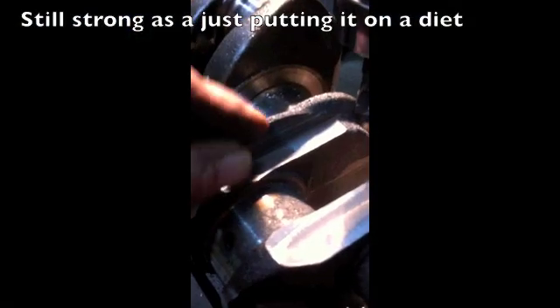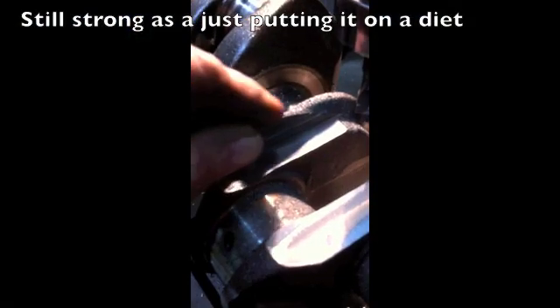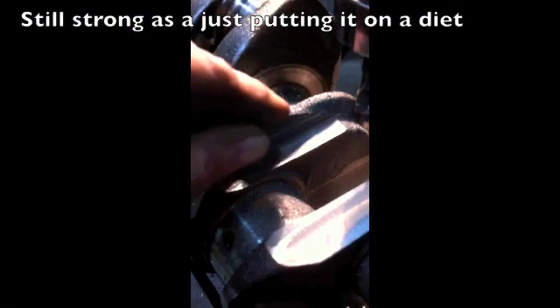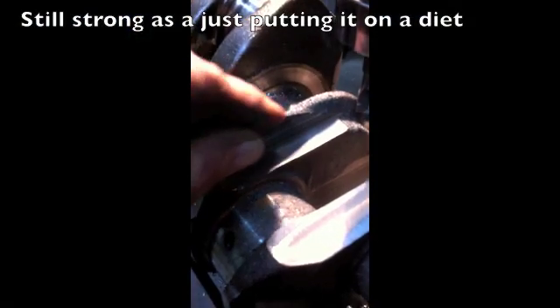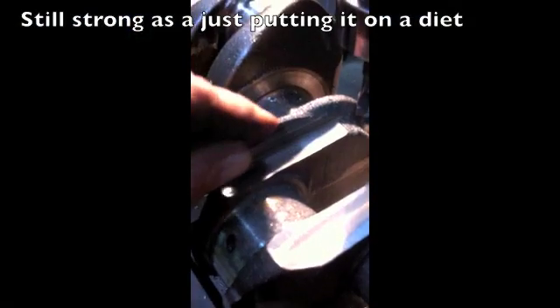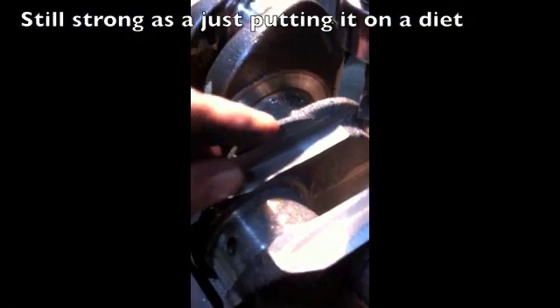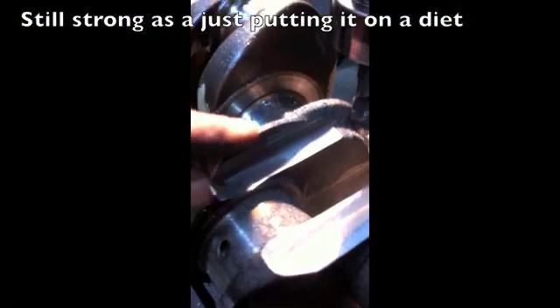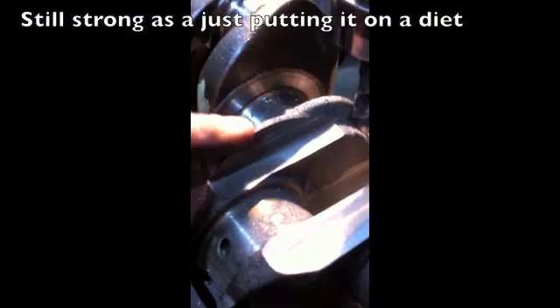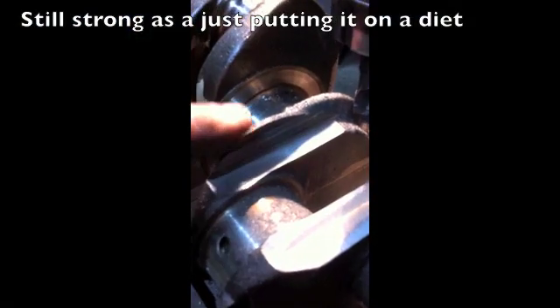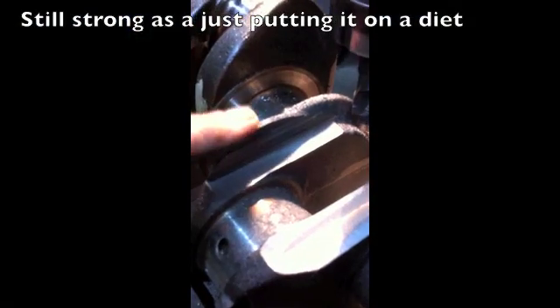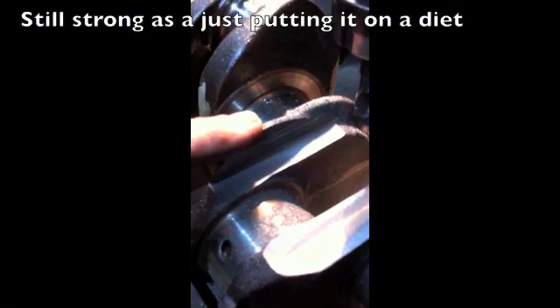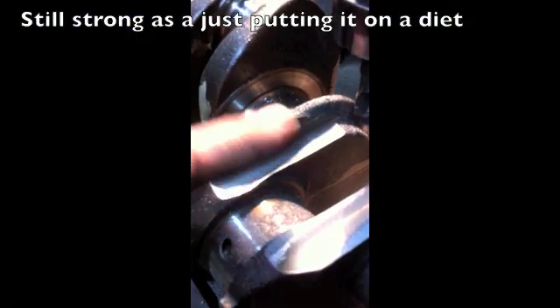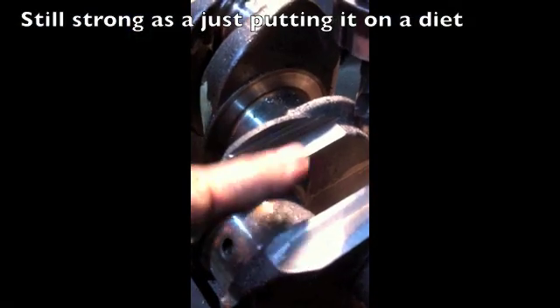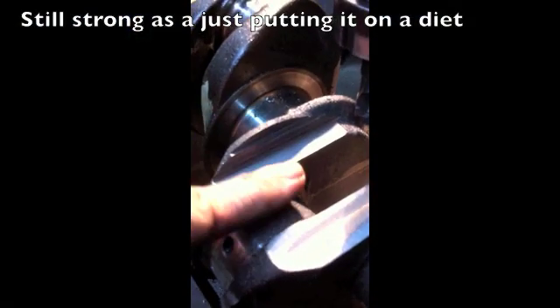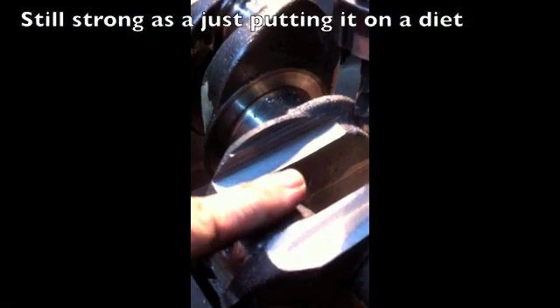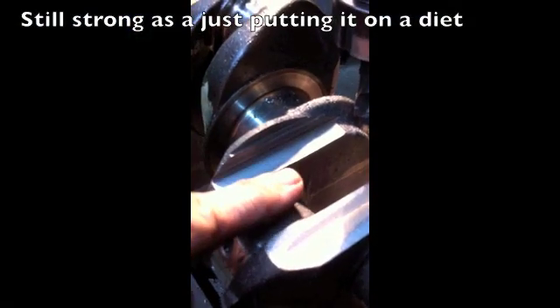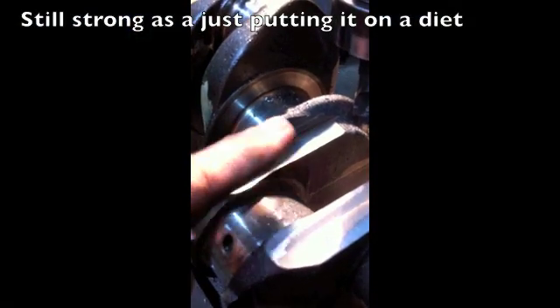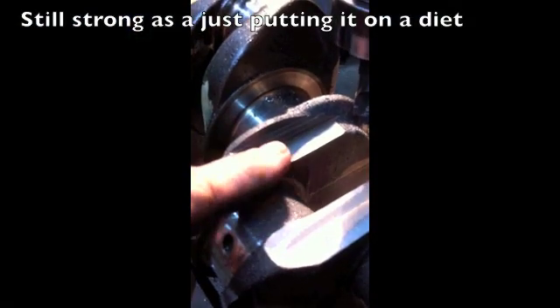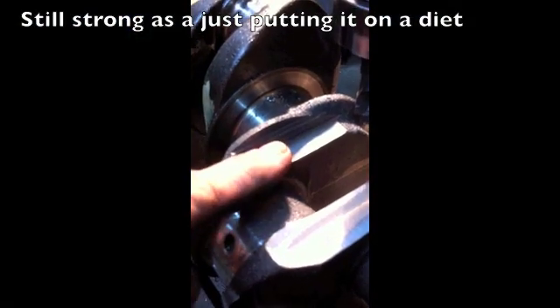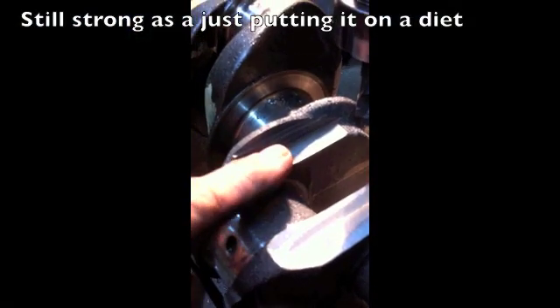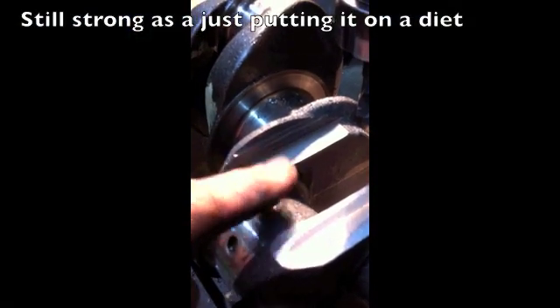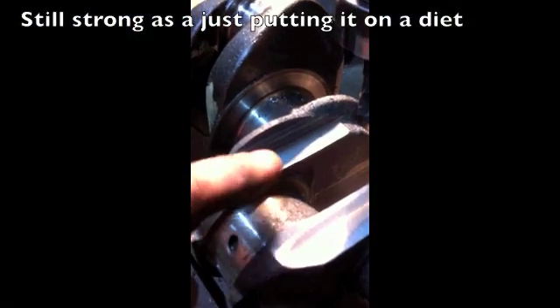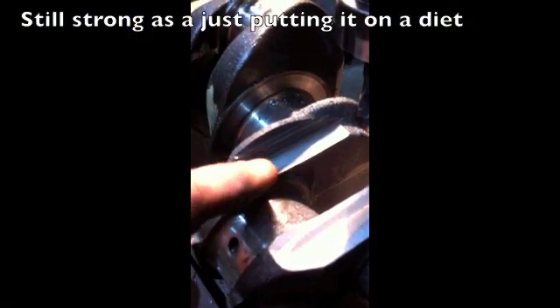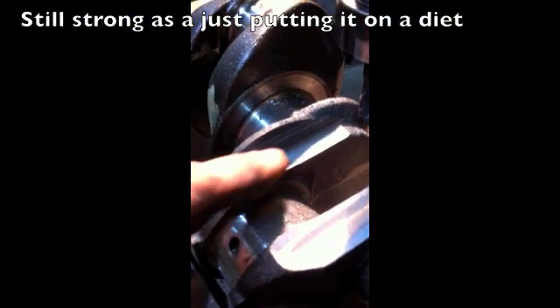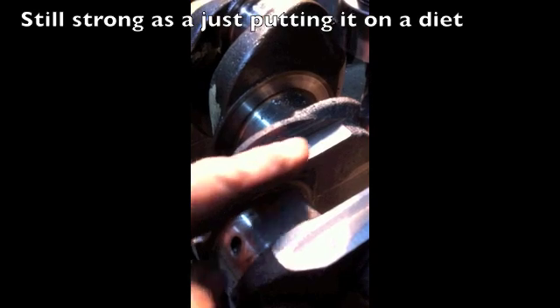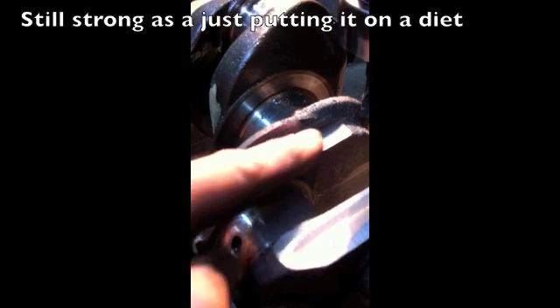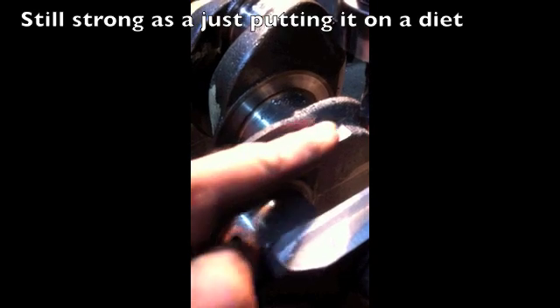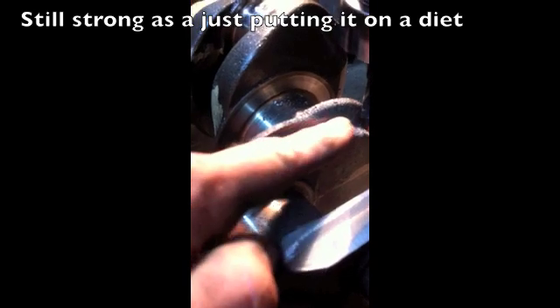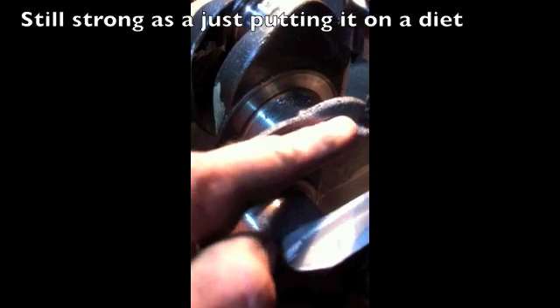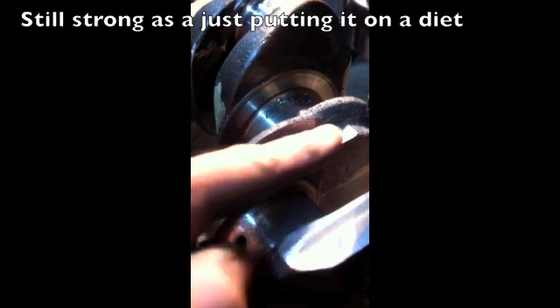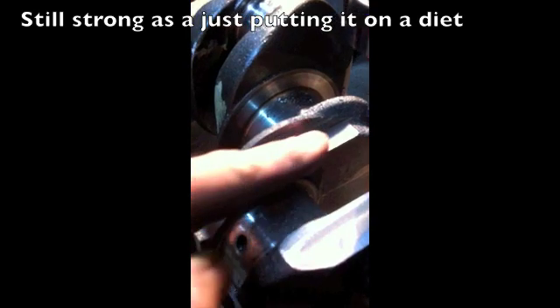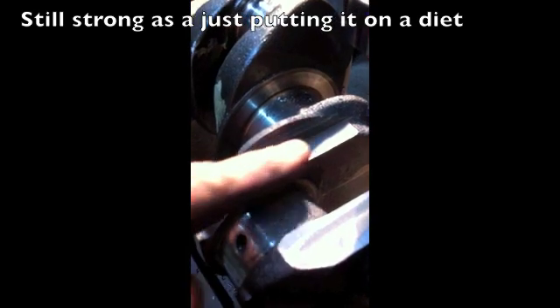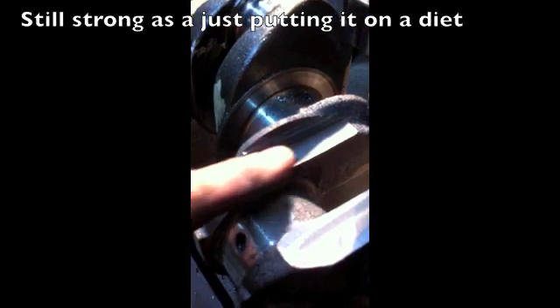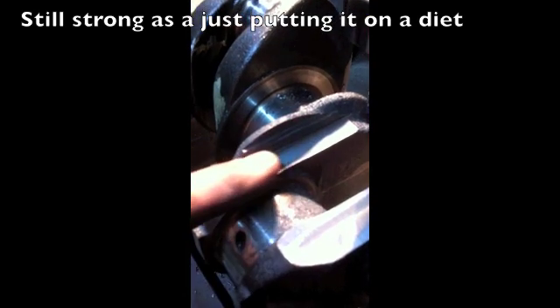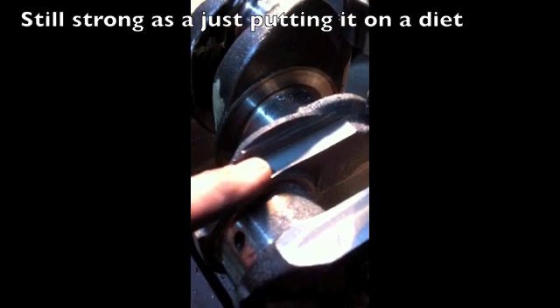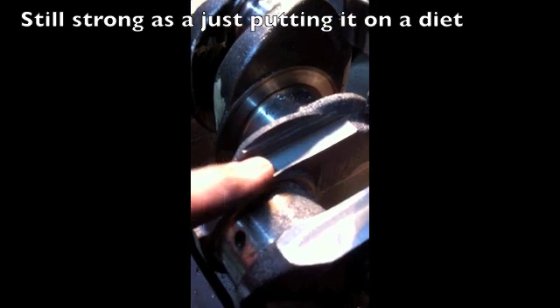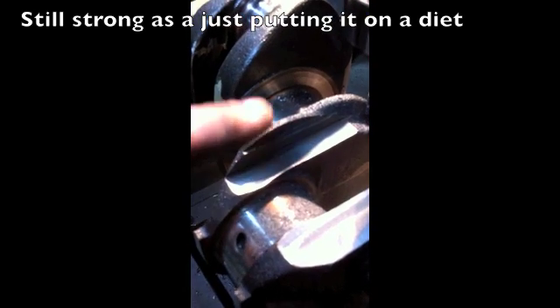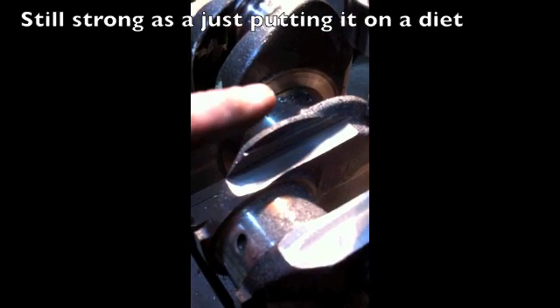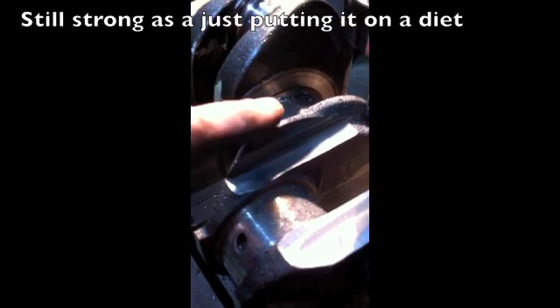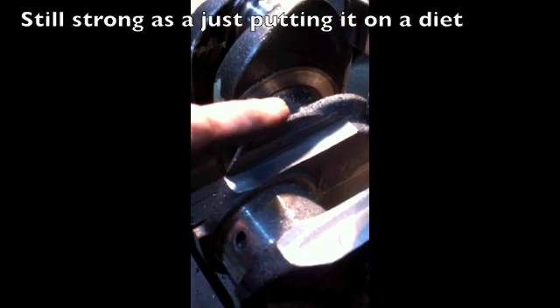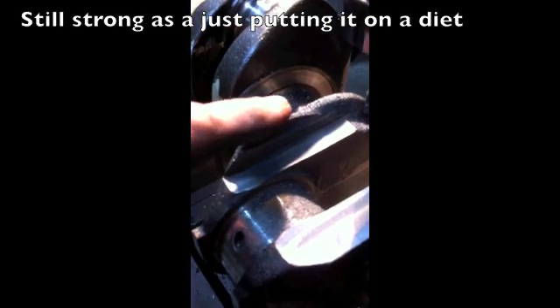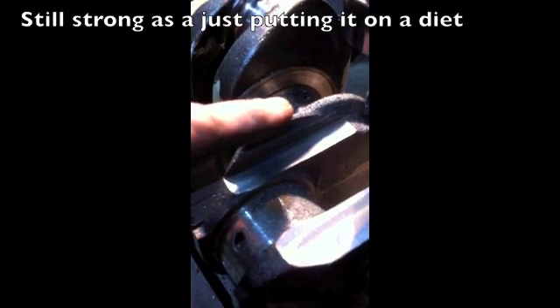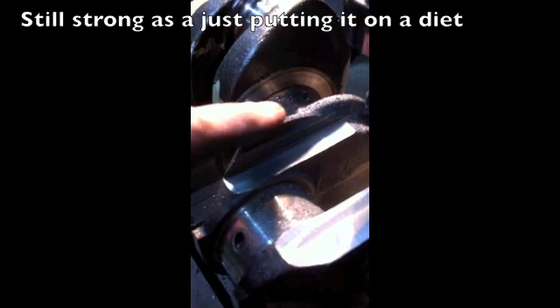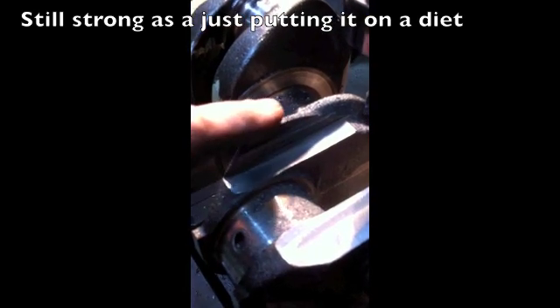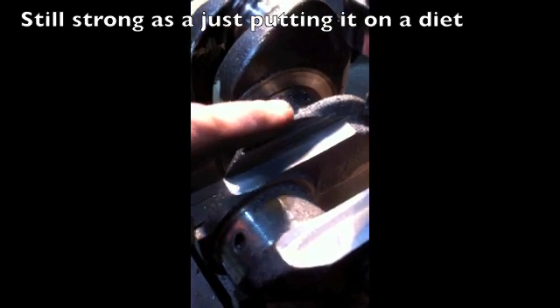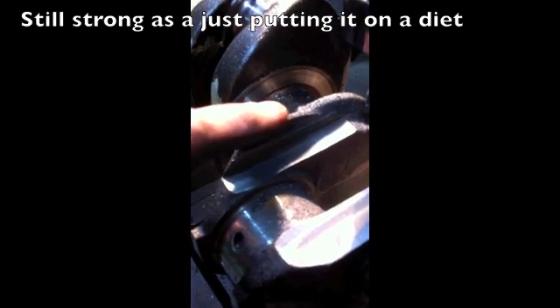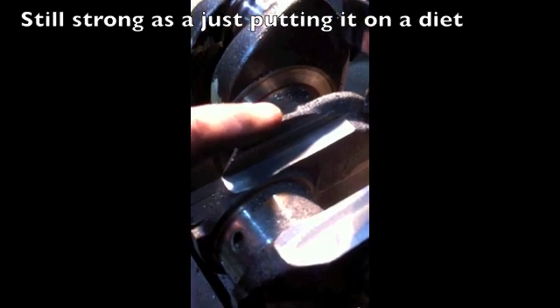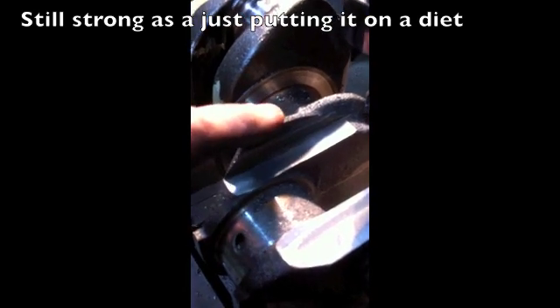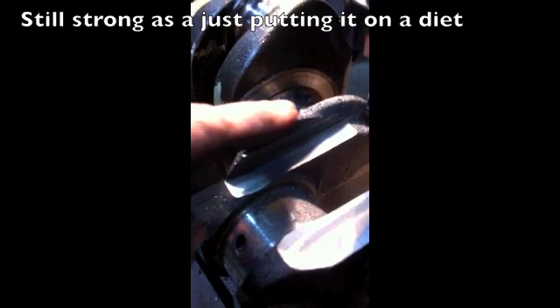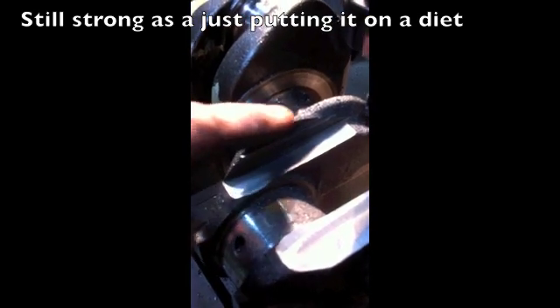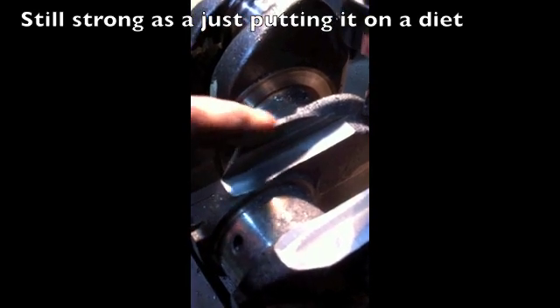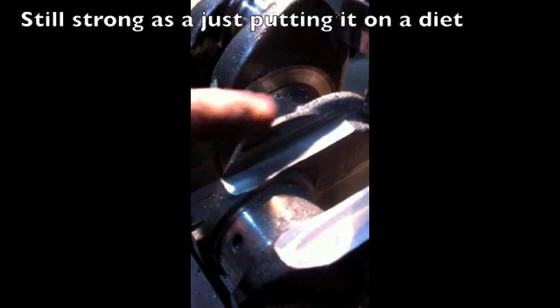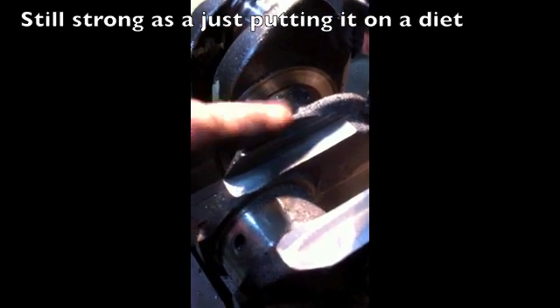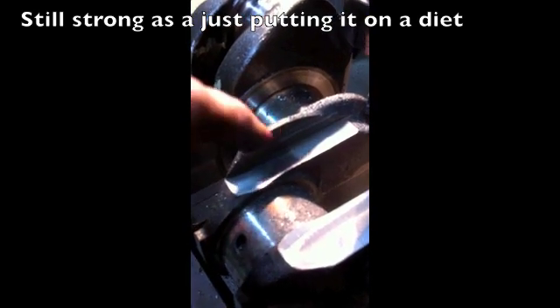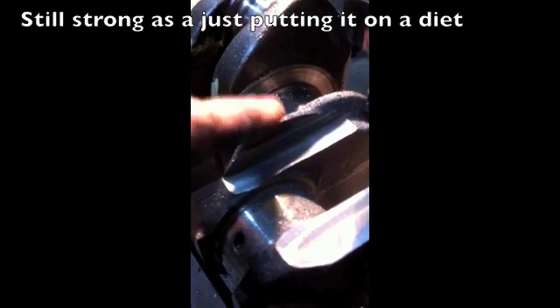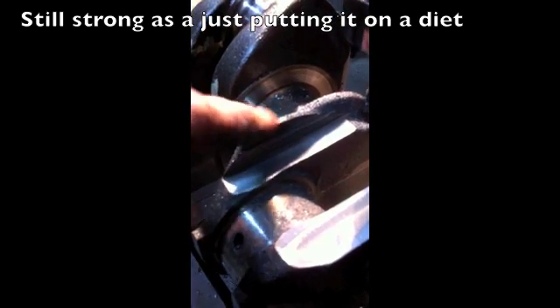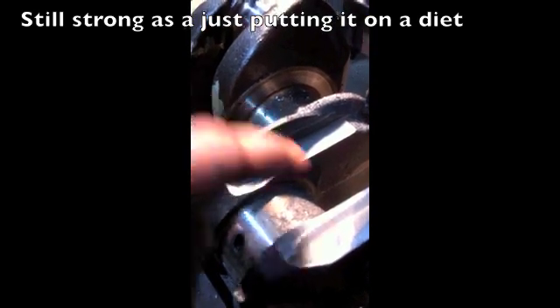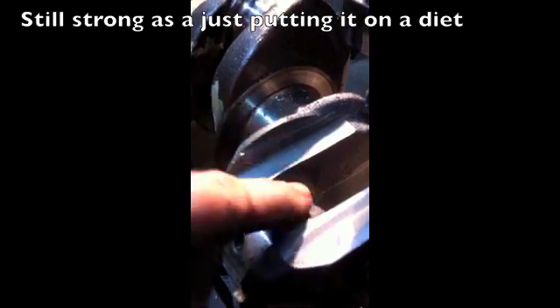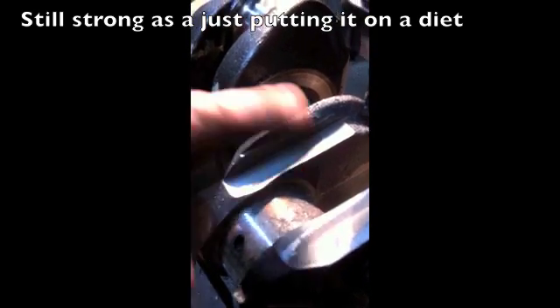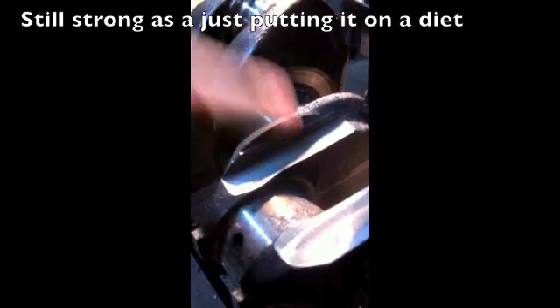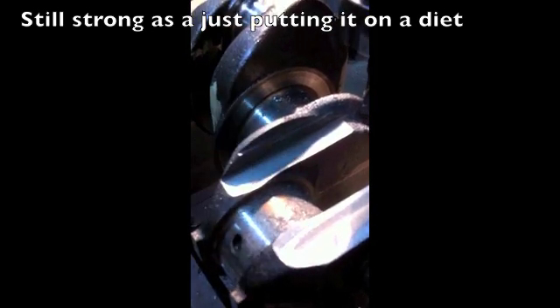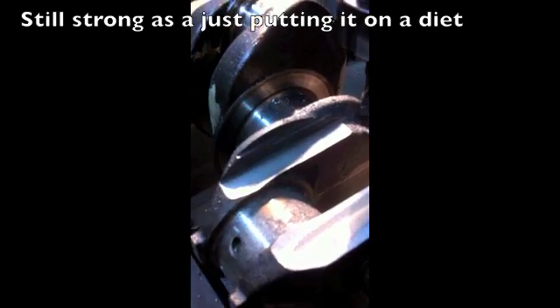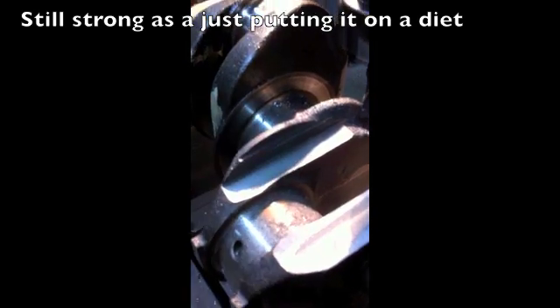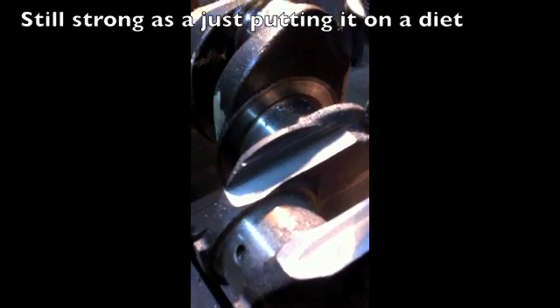Just to show you how much we actually take off — if we measure from where we've machined to the top where we touched, it's around about 14, 15 mil.